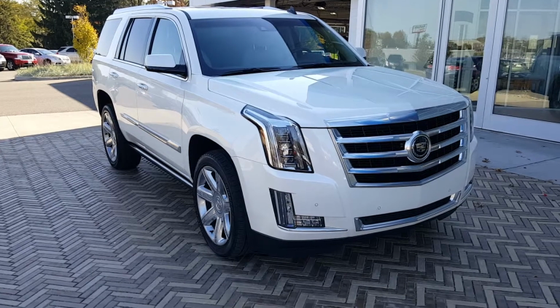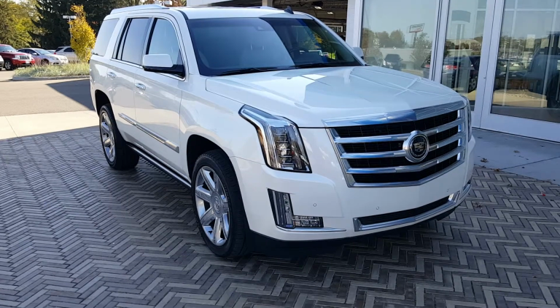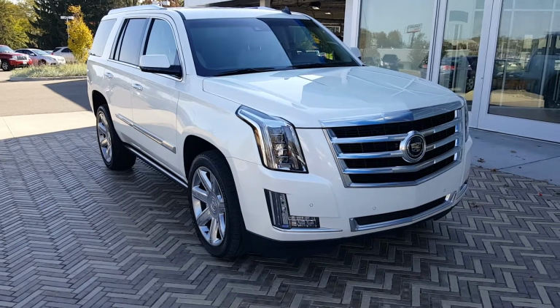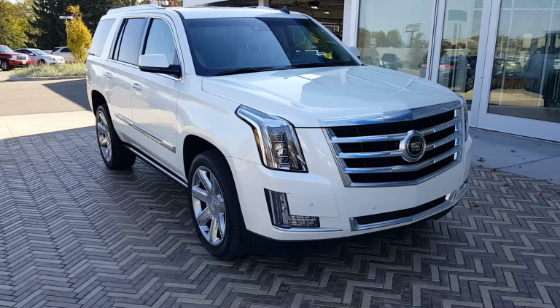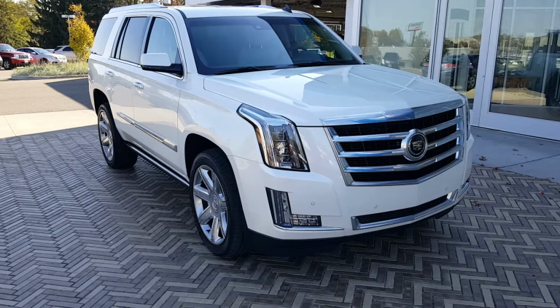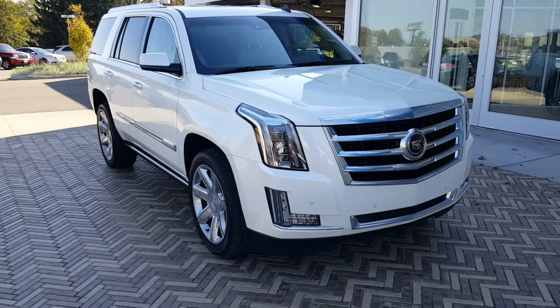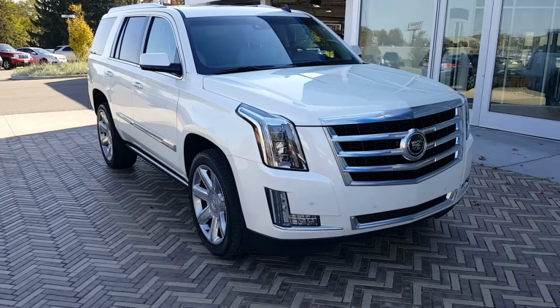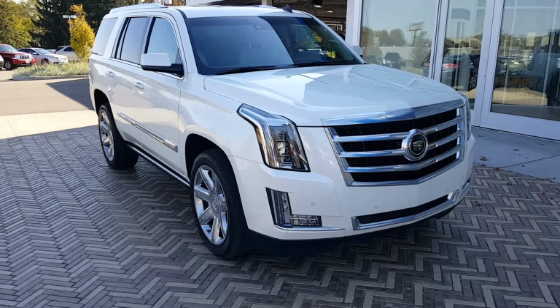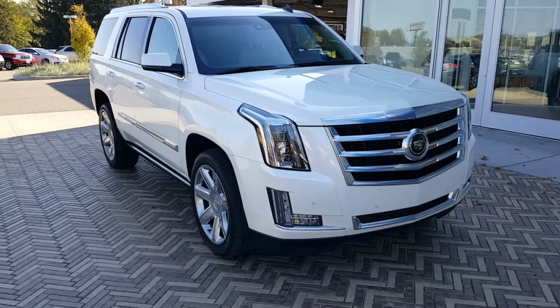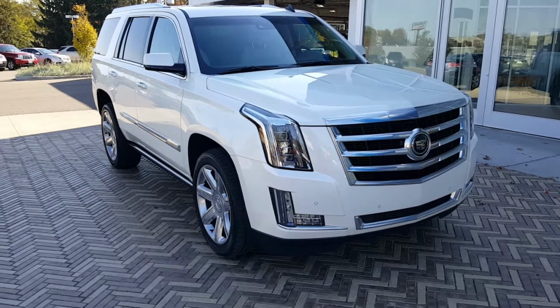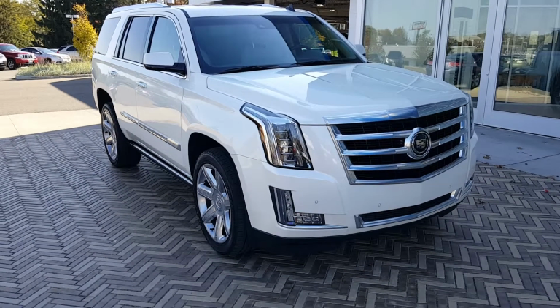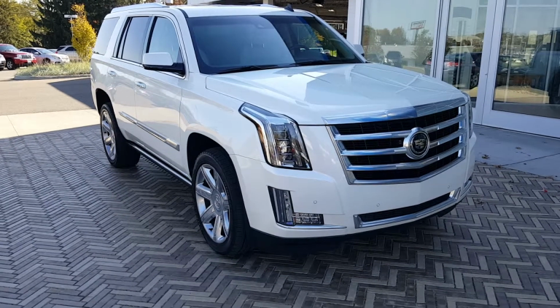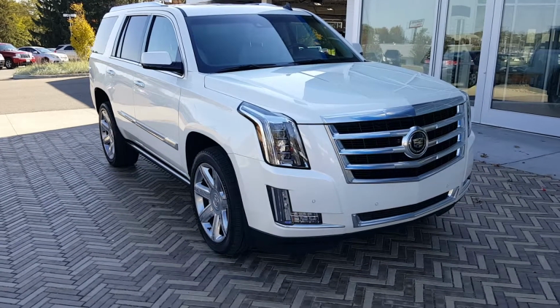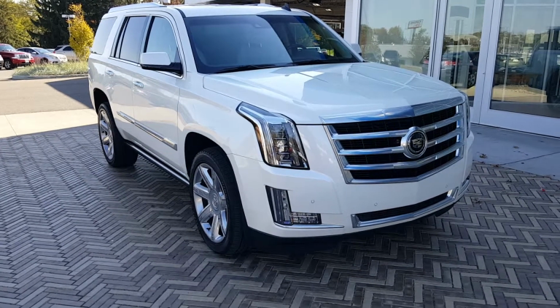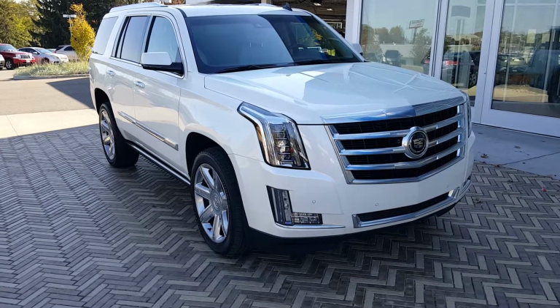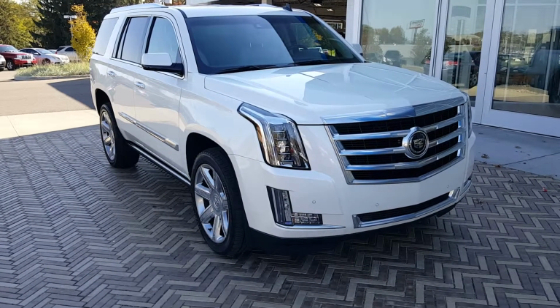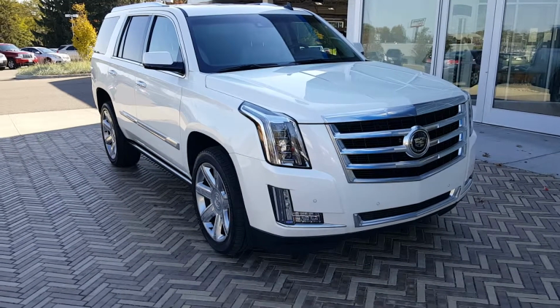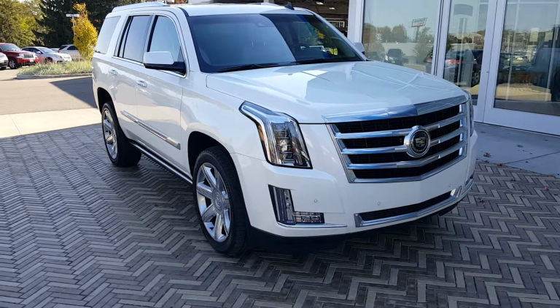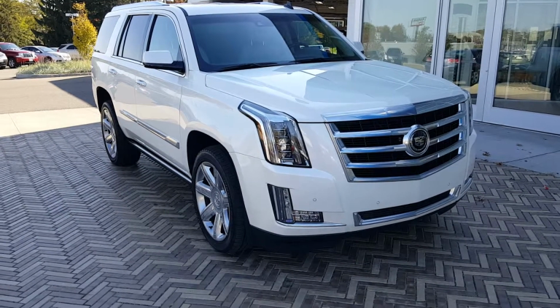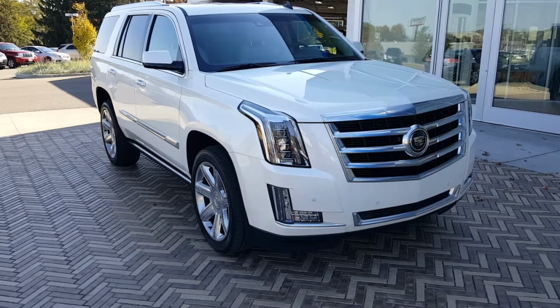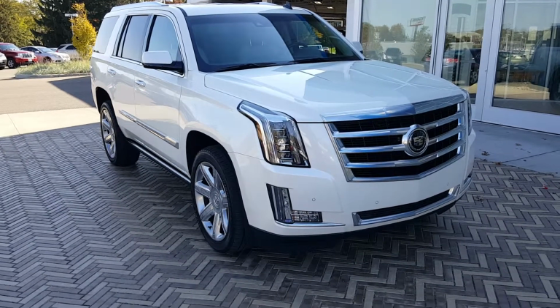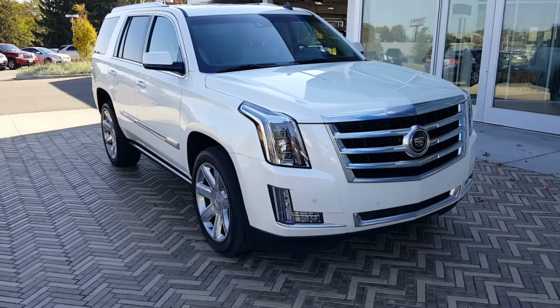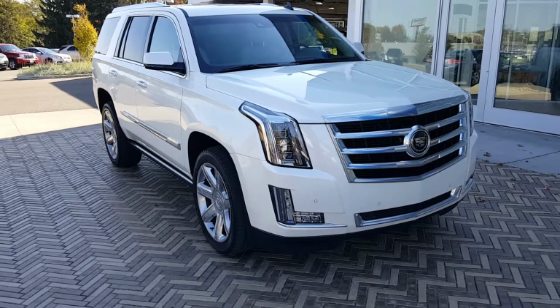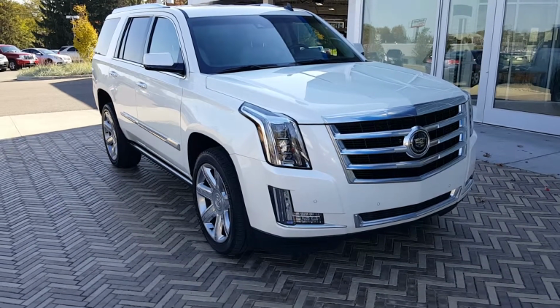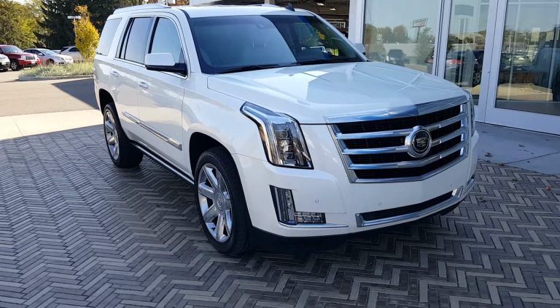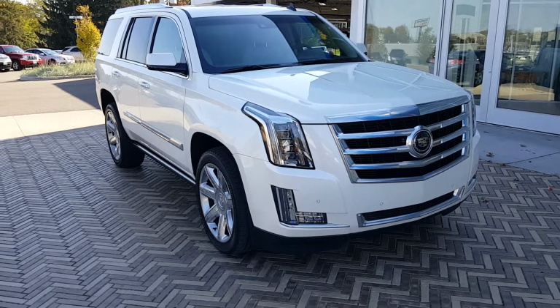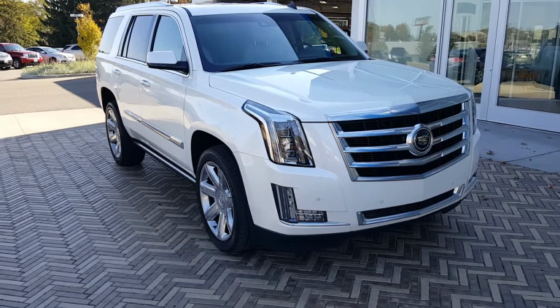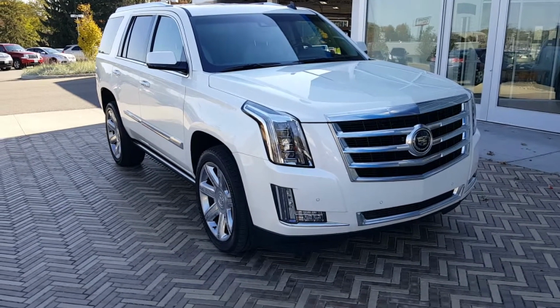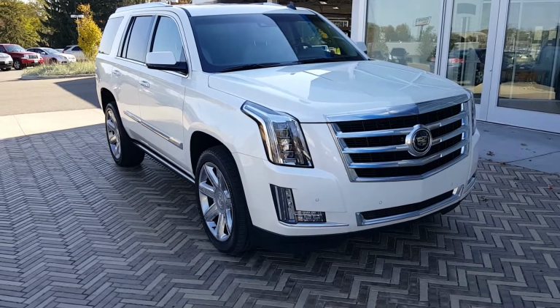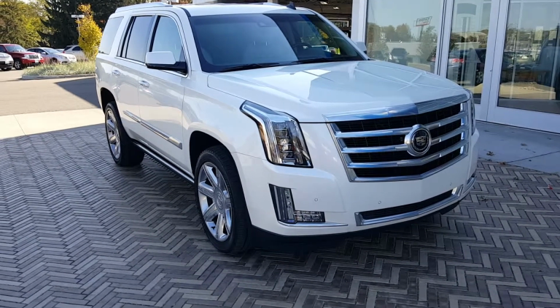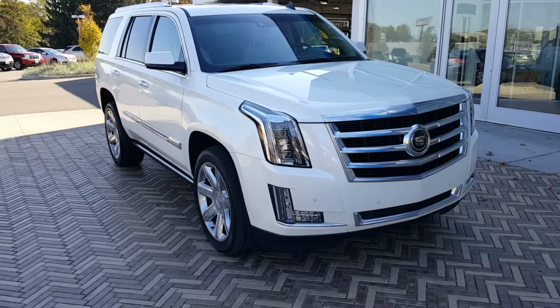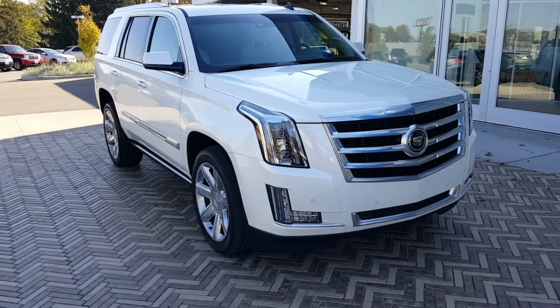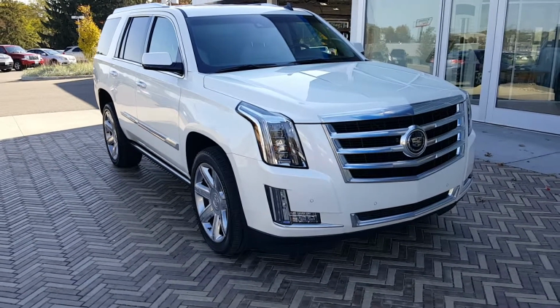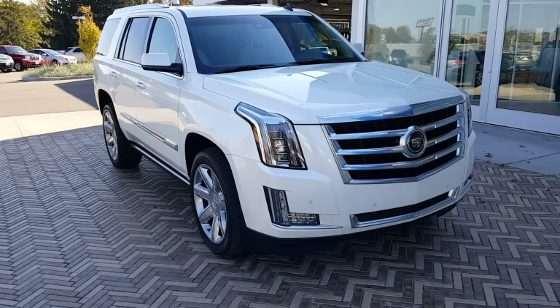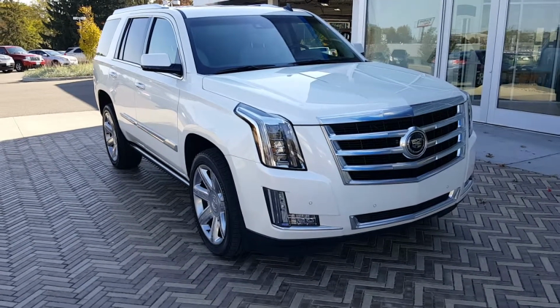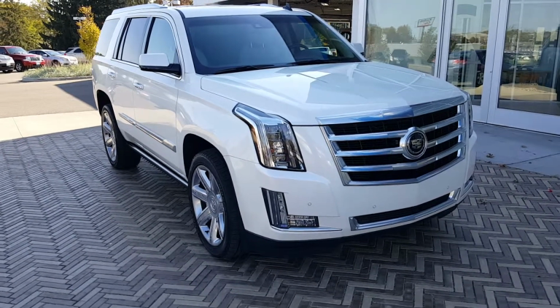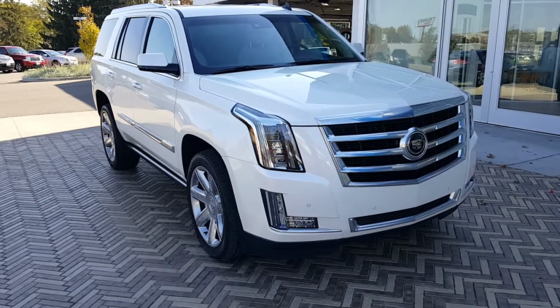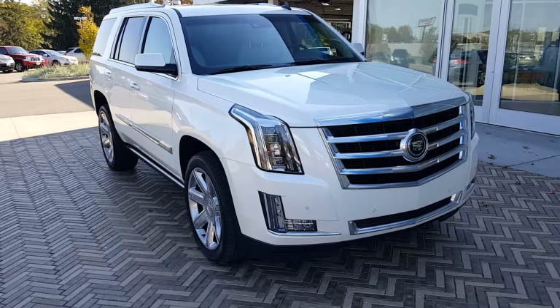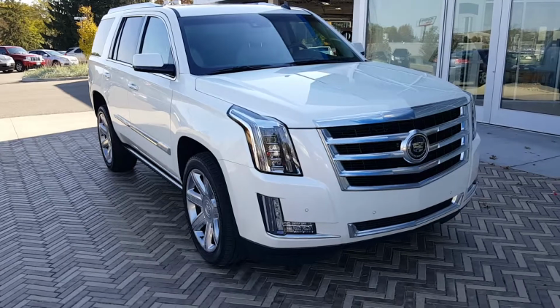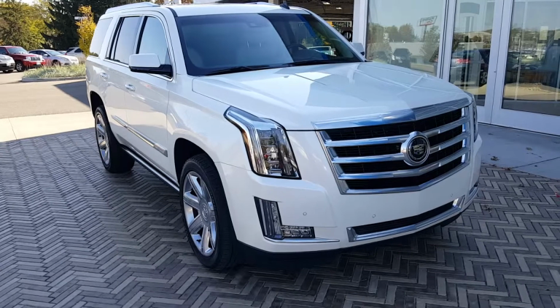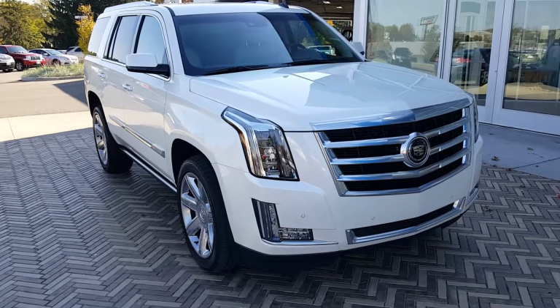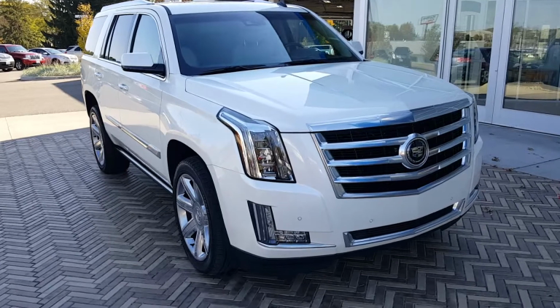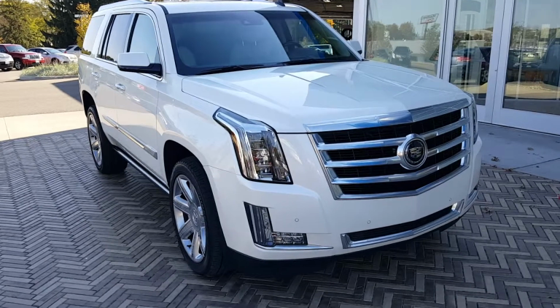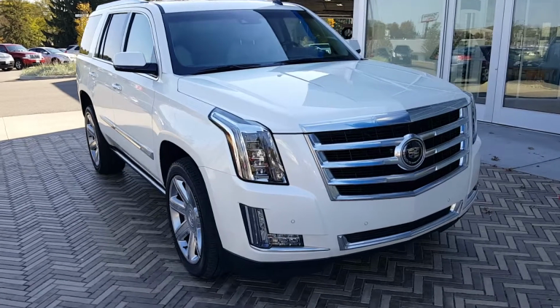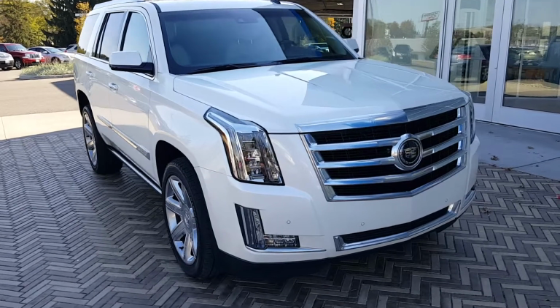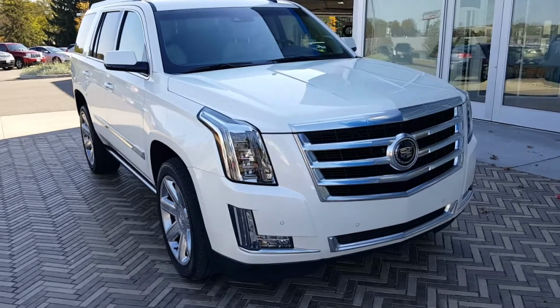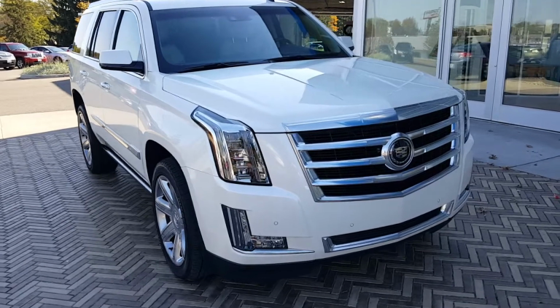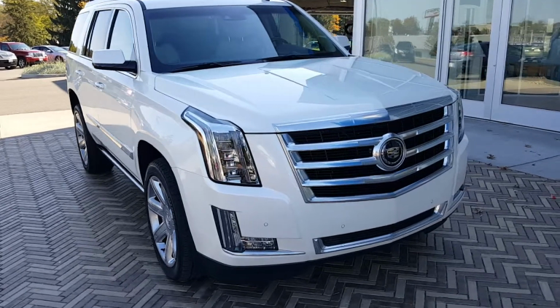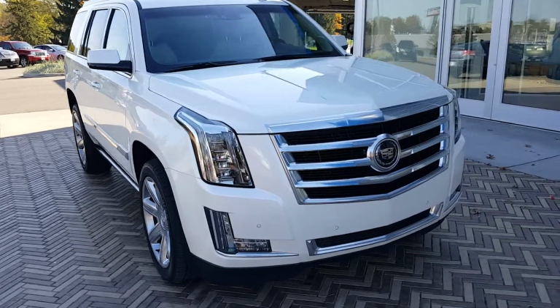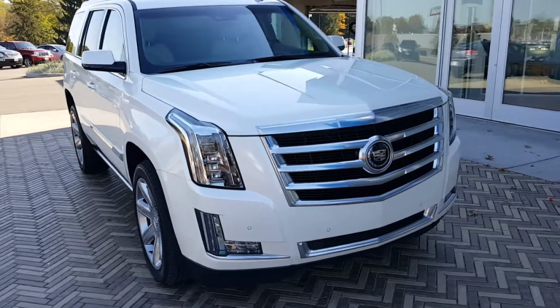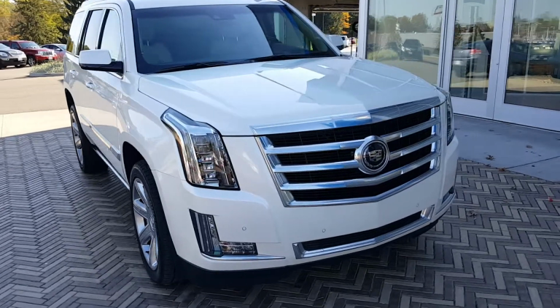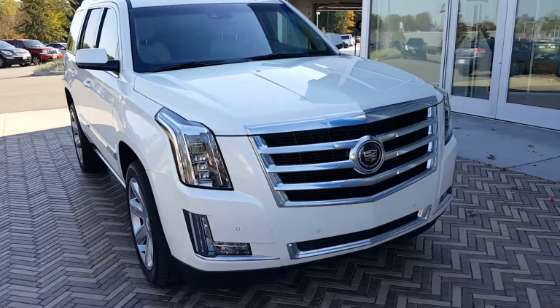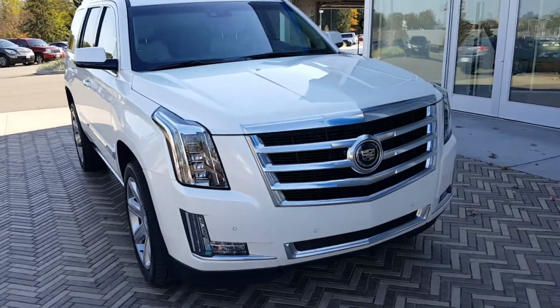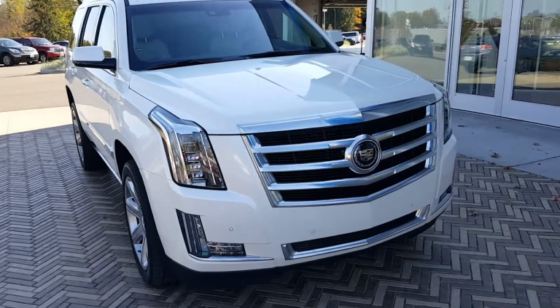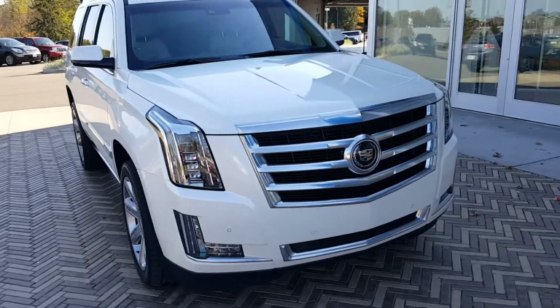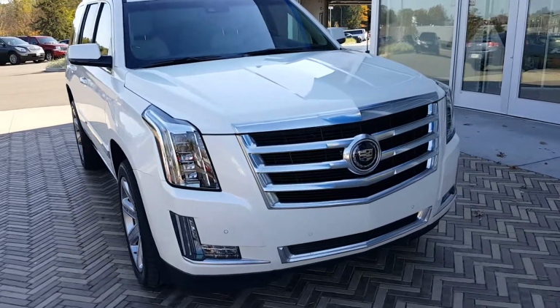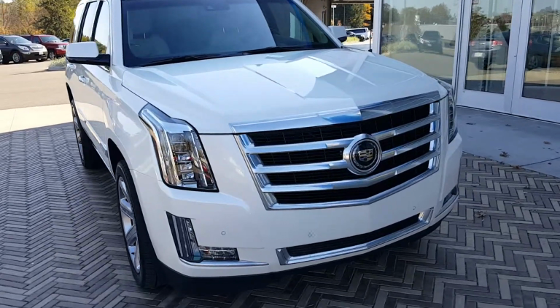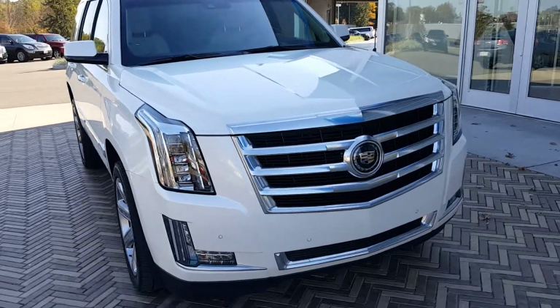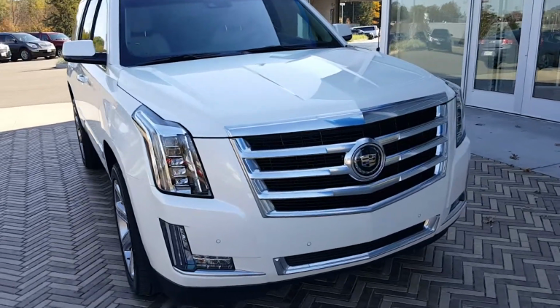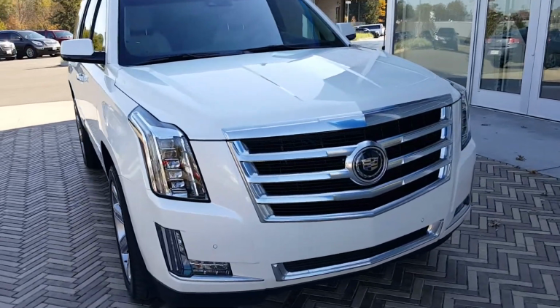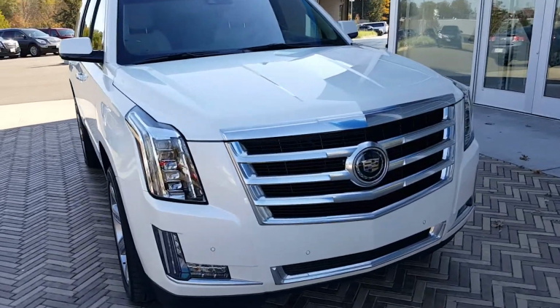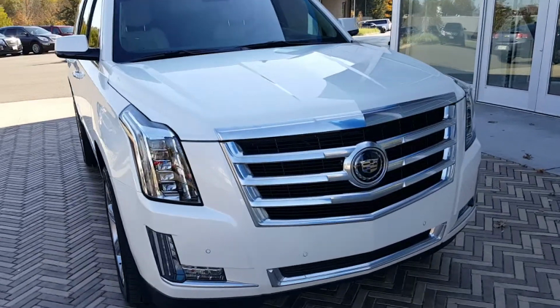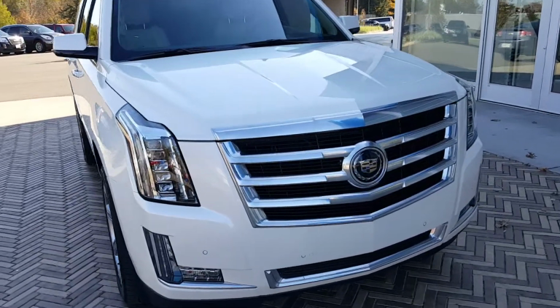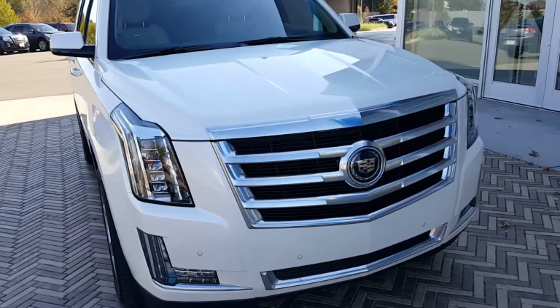Hi, I'm Mark Eberling from Lavery Automotive Alliance, Ohio. Wanted to send over a quick little video of the 2015 Escalade that we're selling.